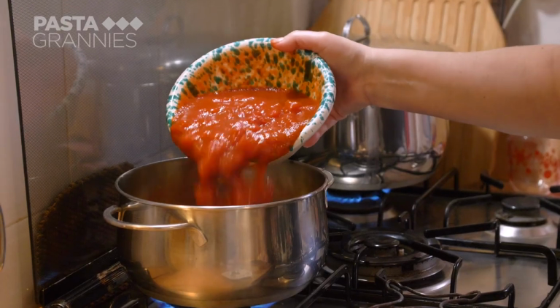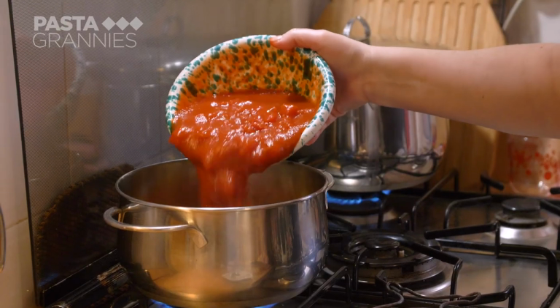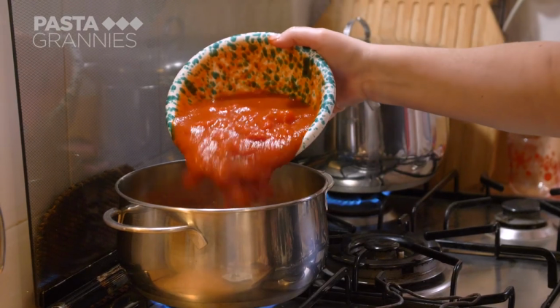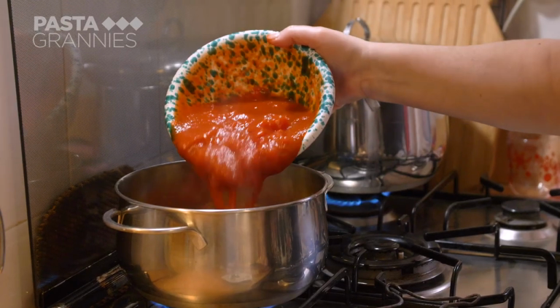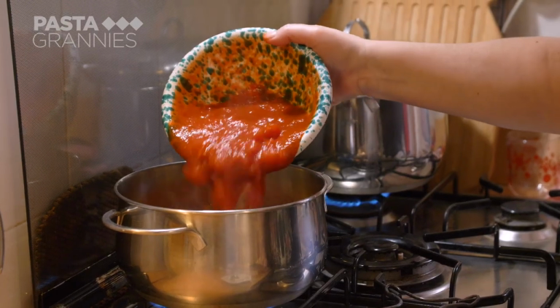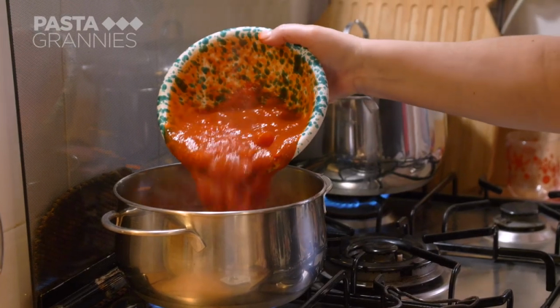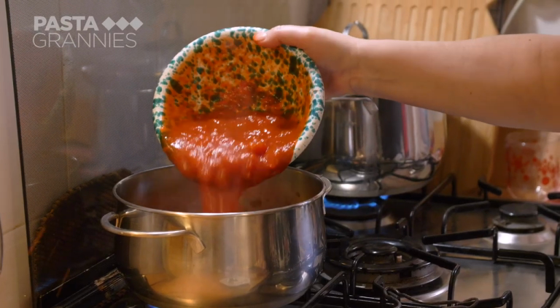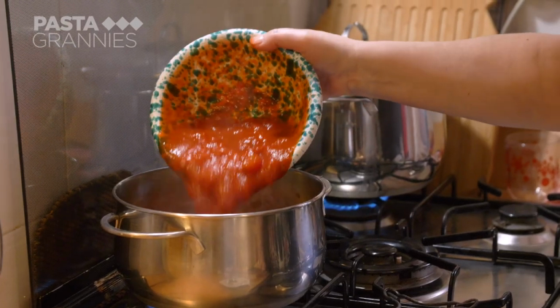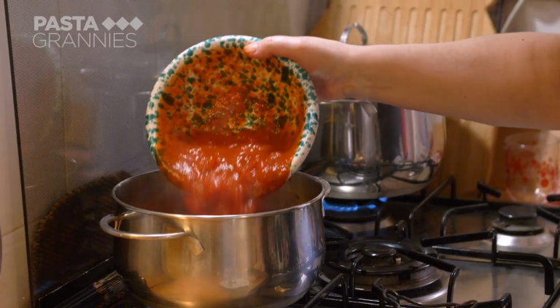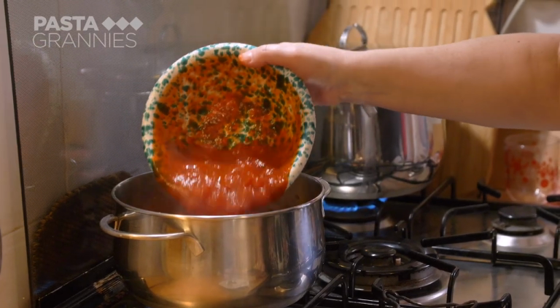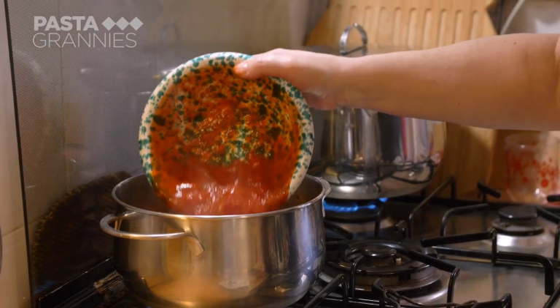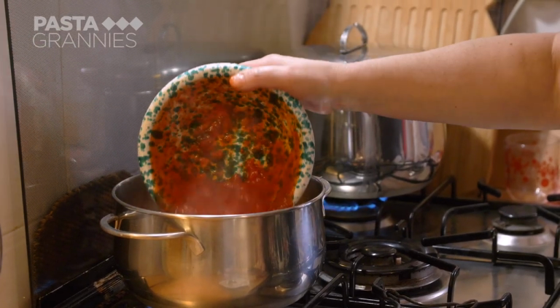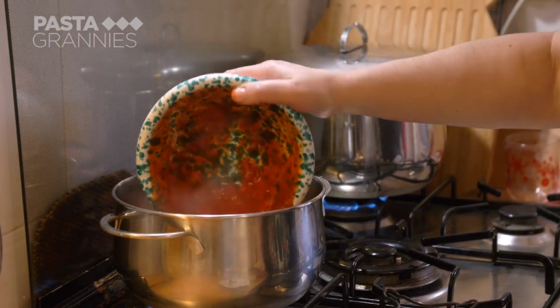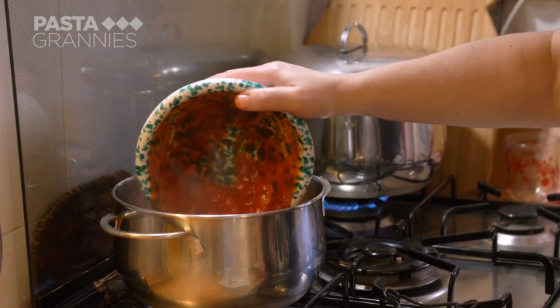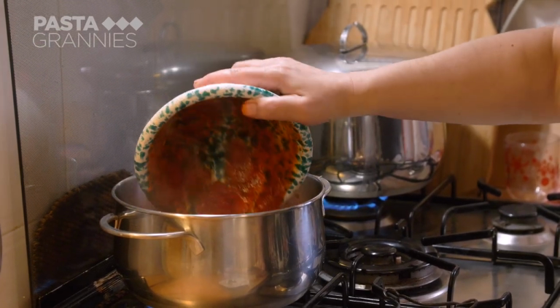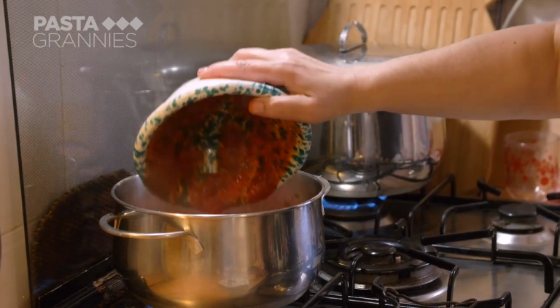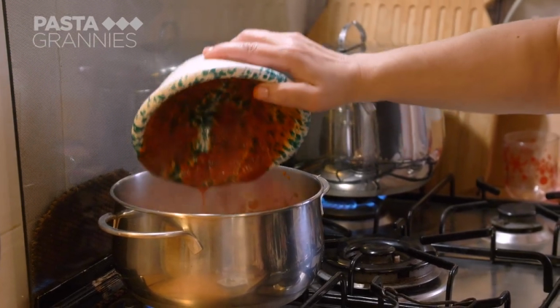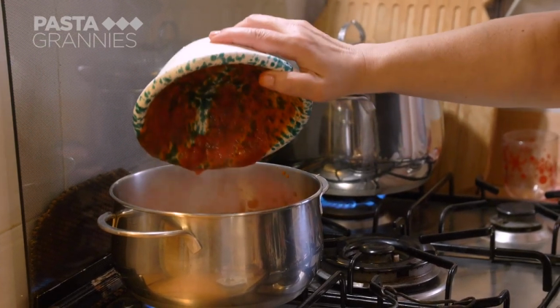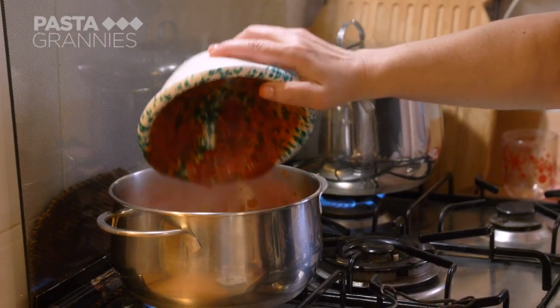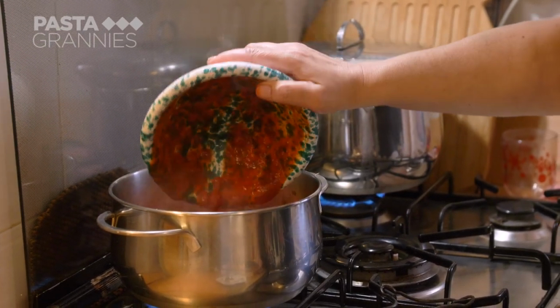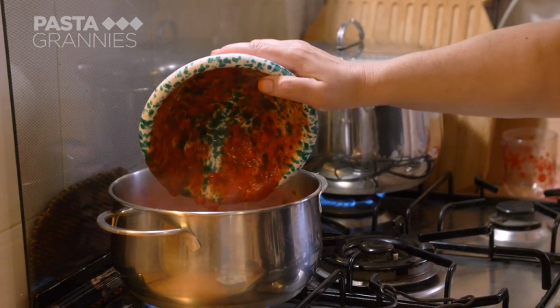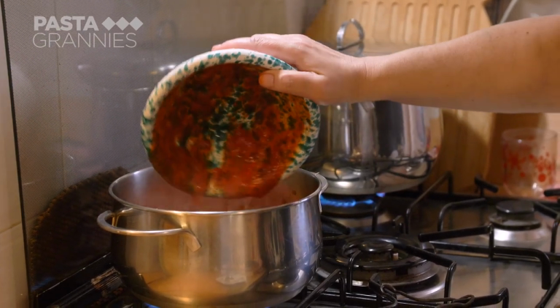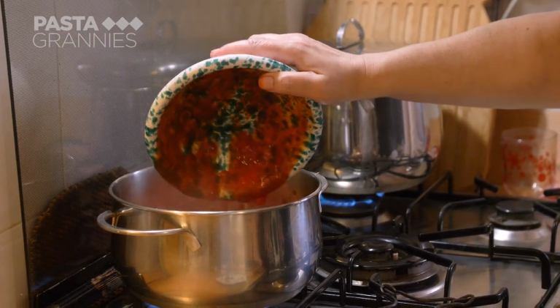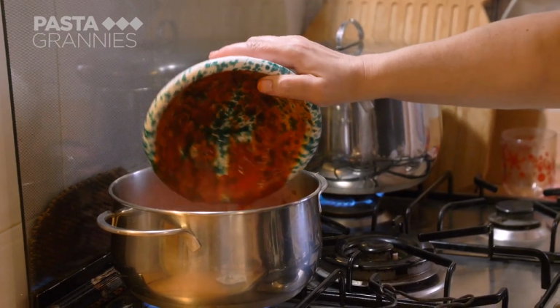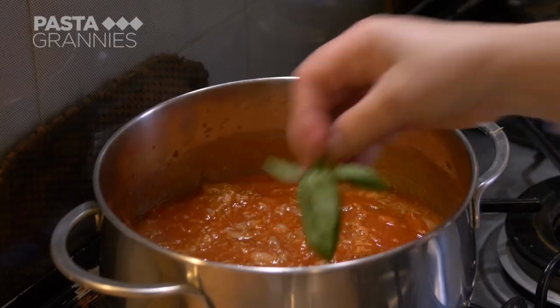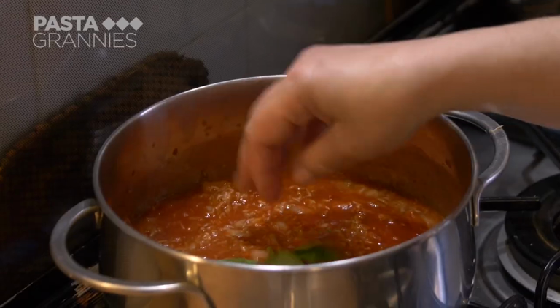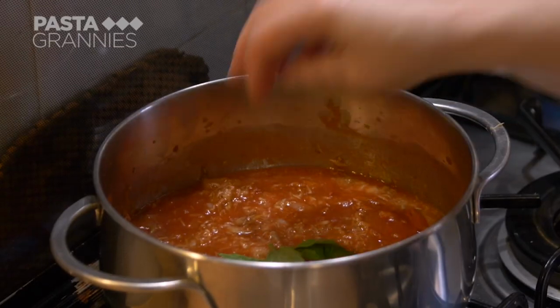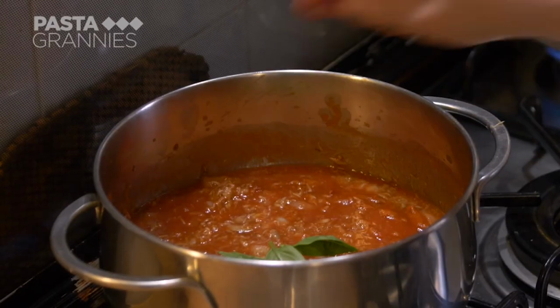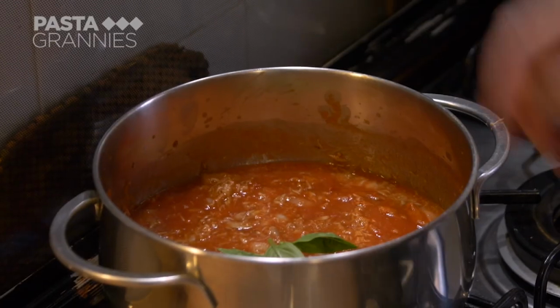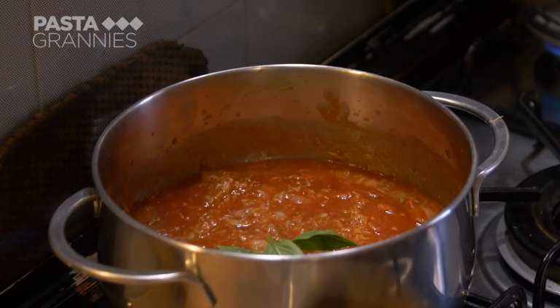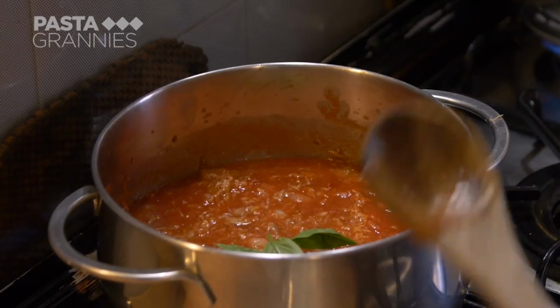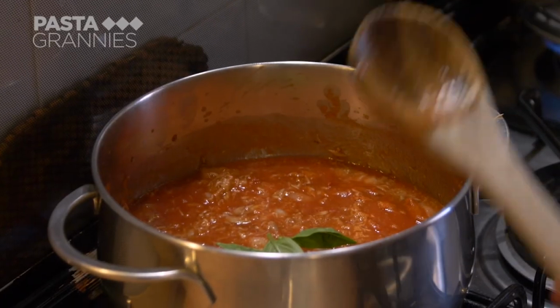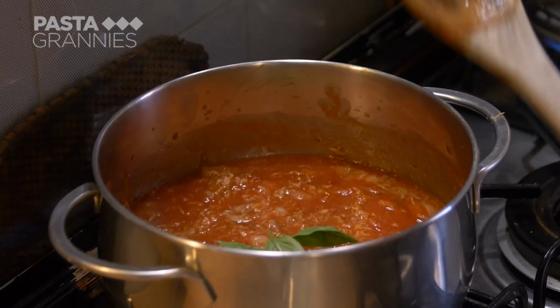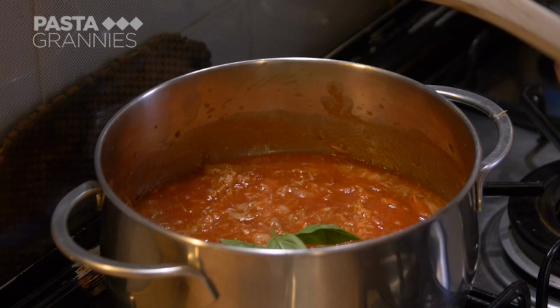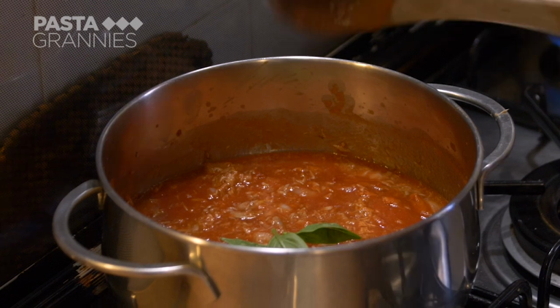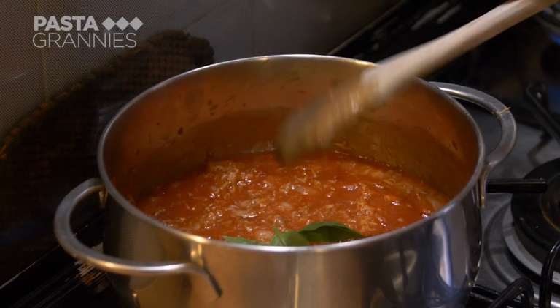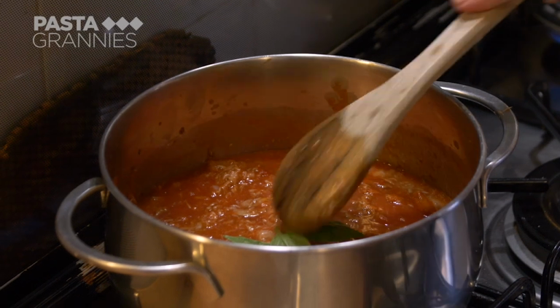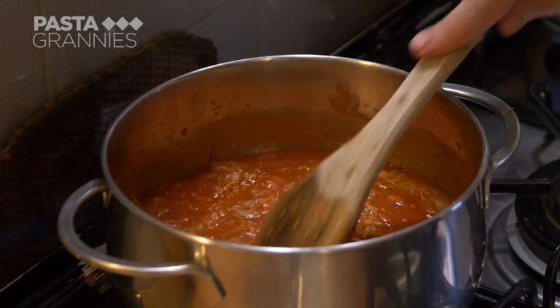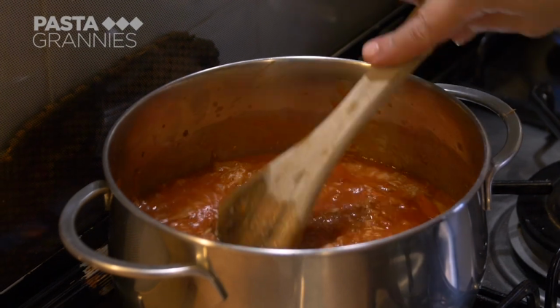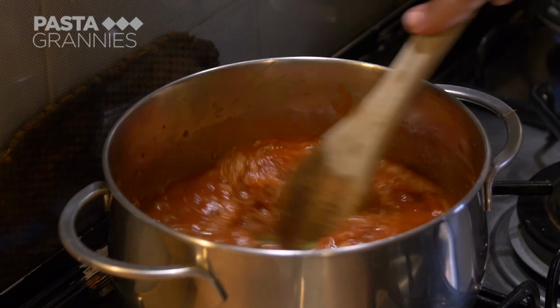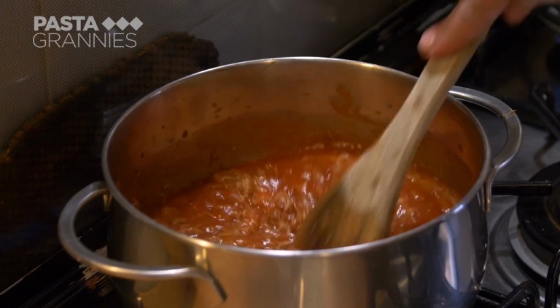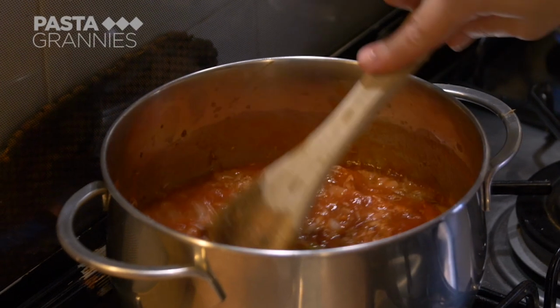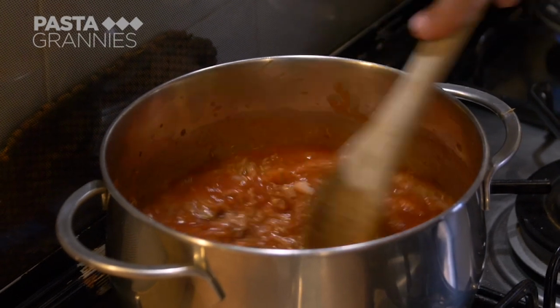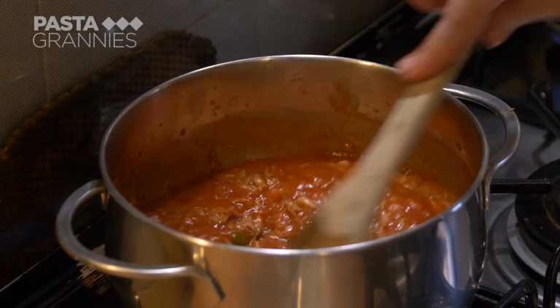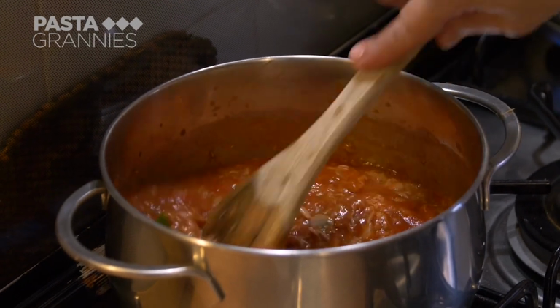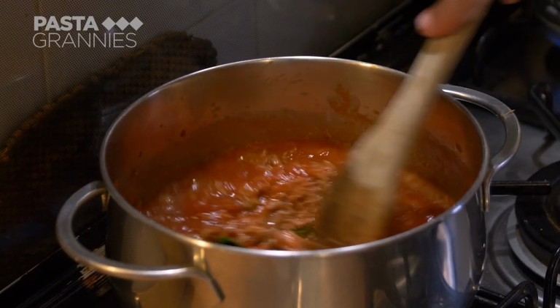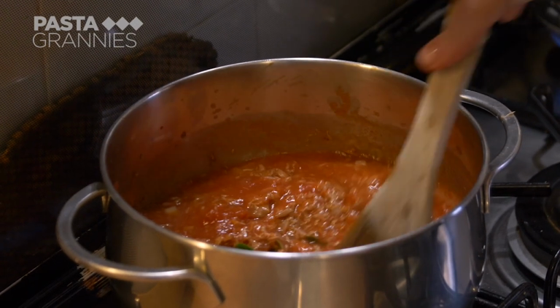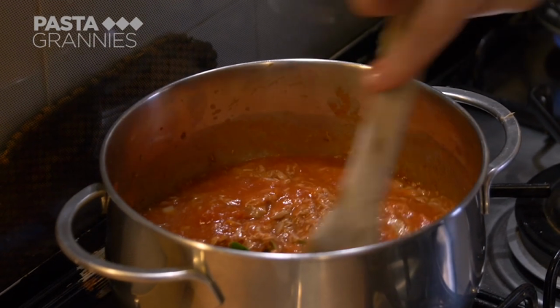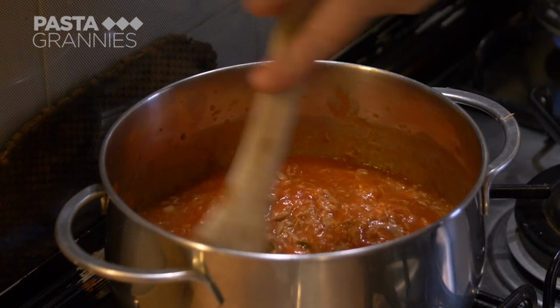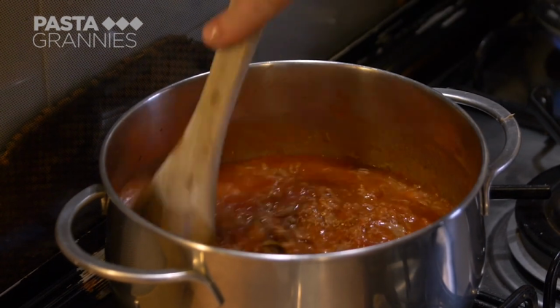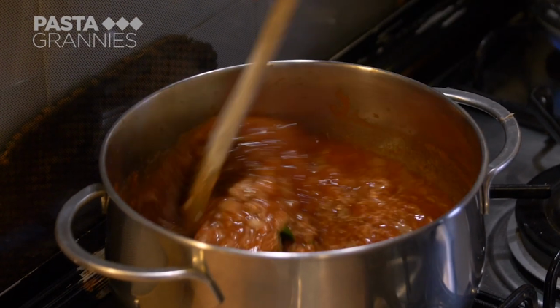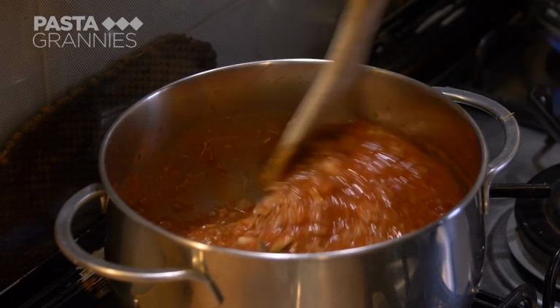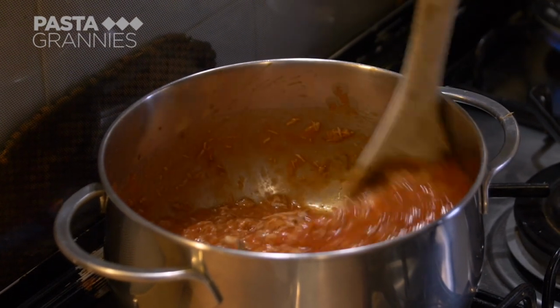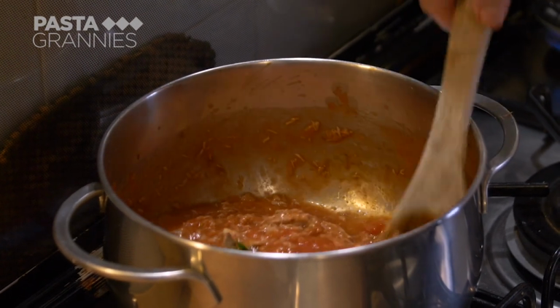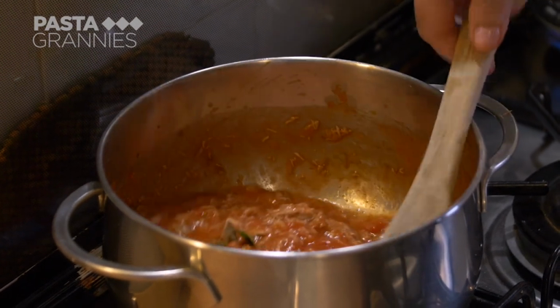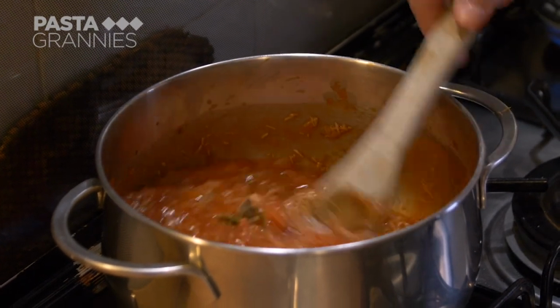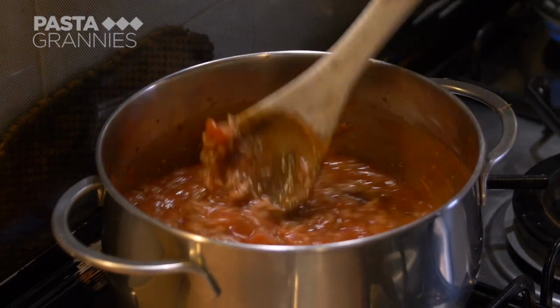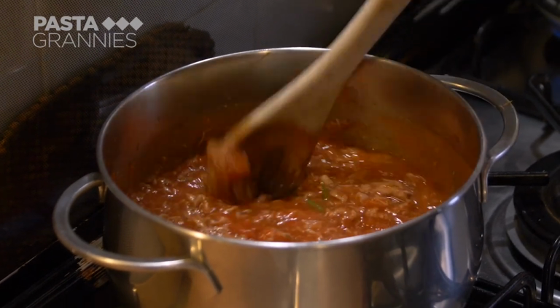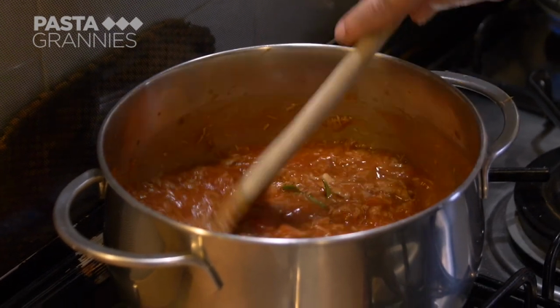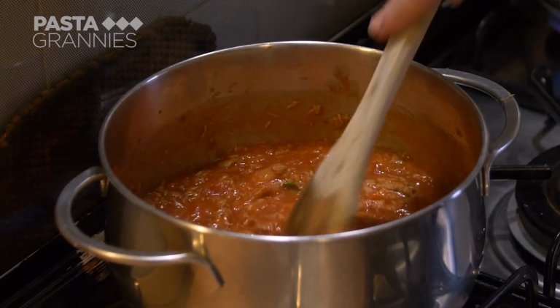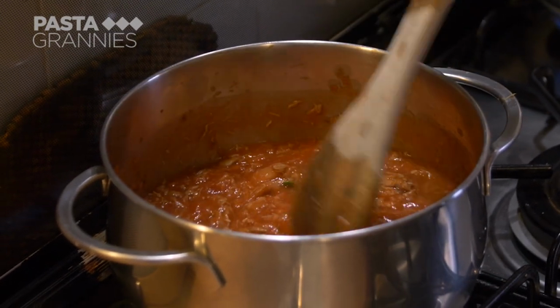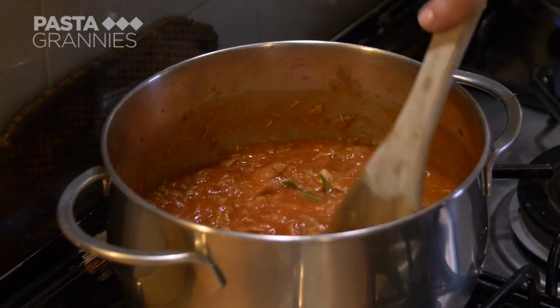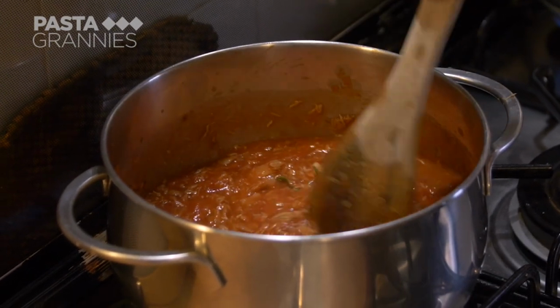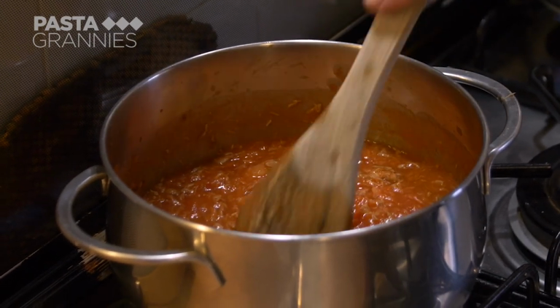She adds passata and several whole leaves of basil, then leaves this to simmer for 15 minutes.